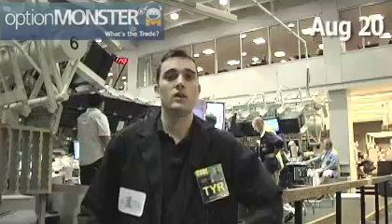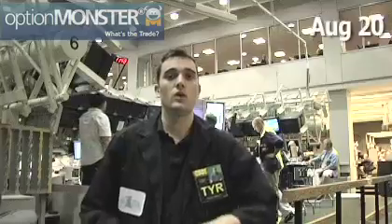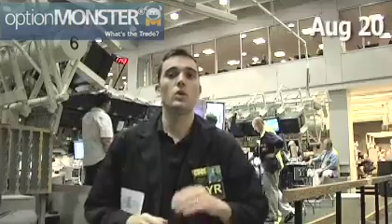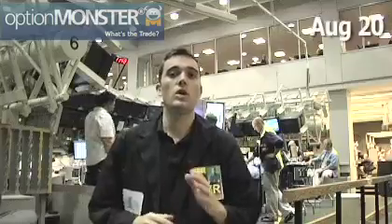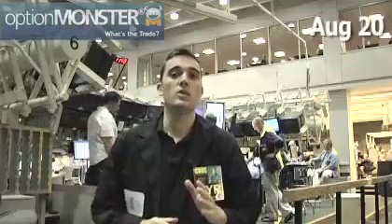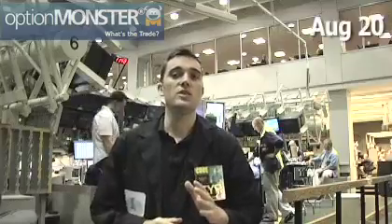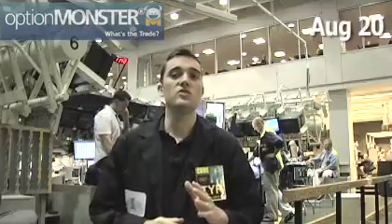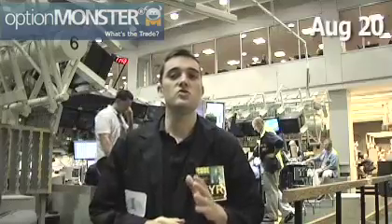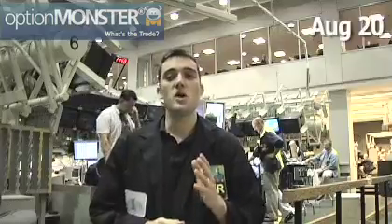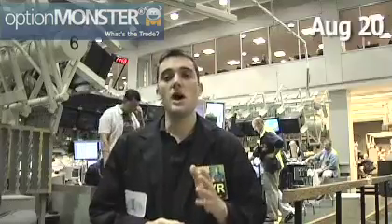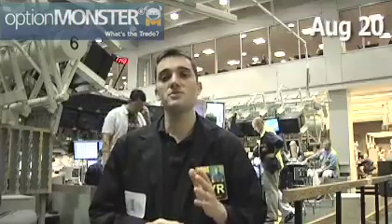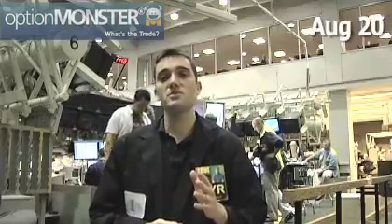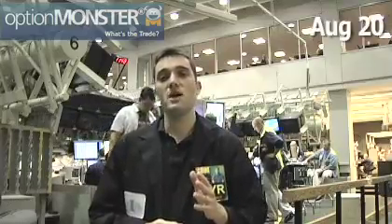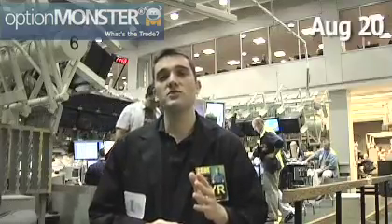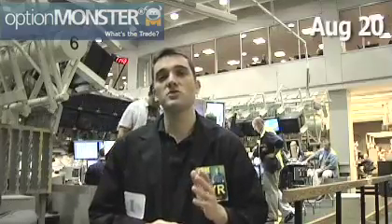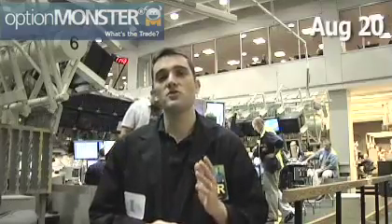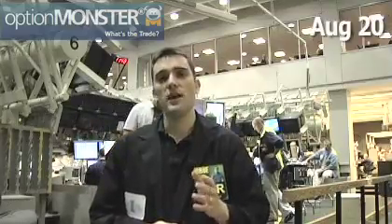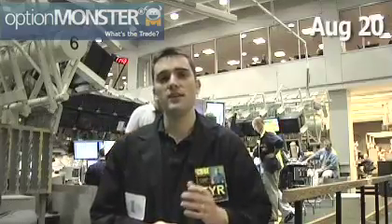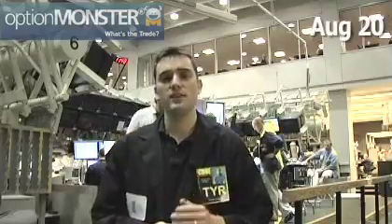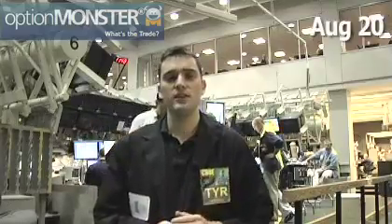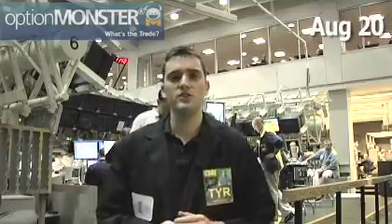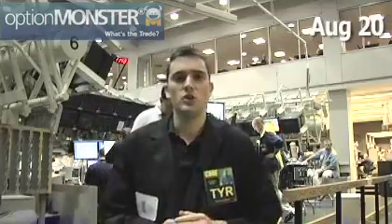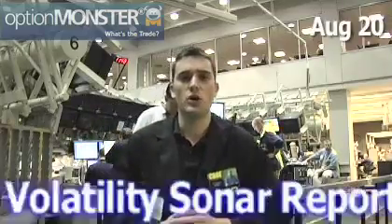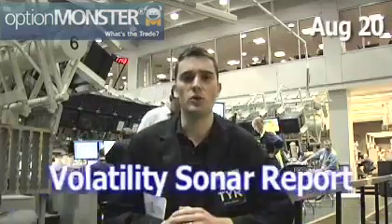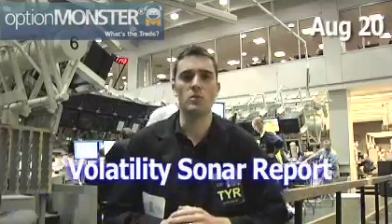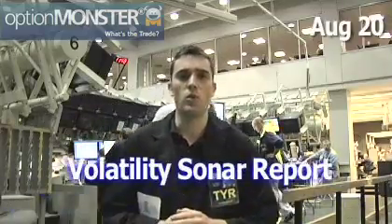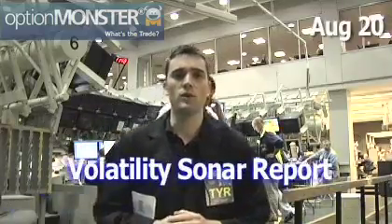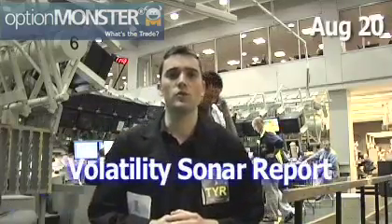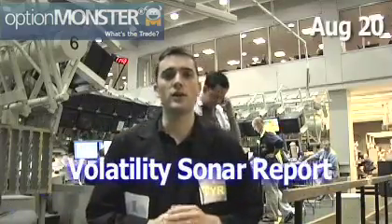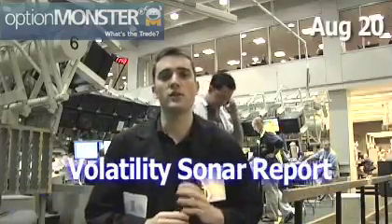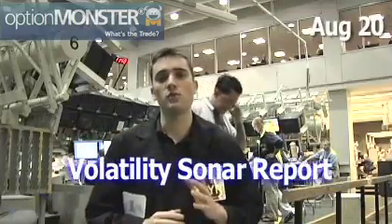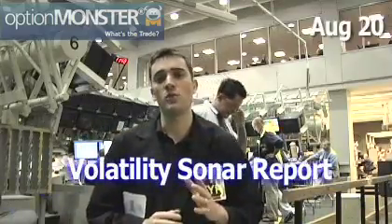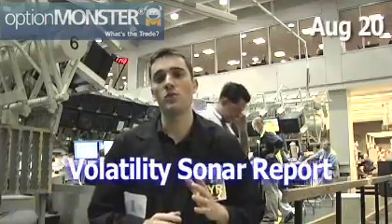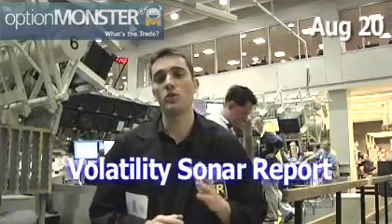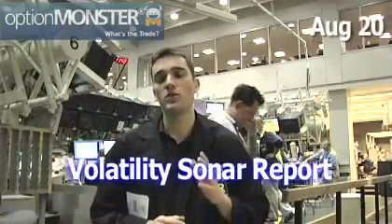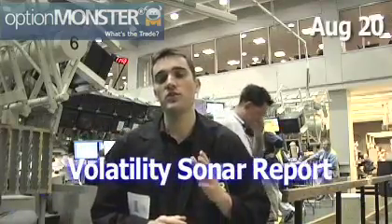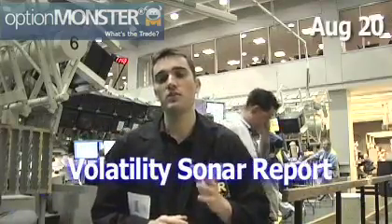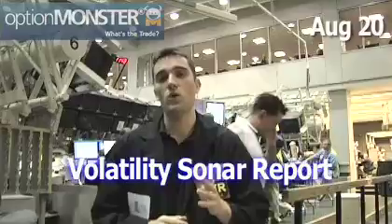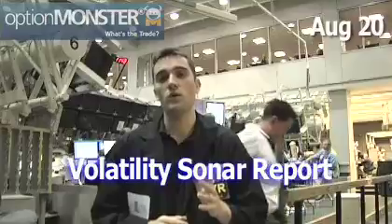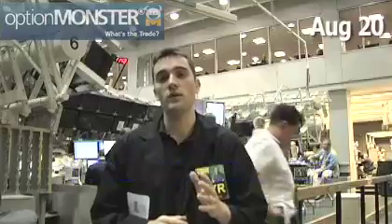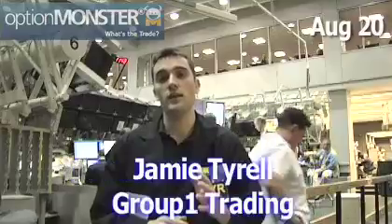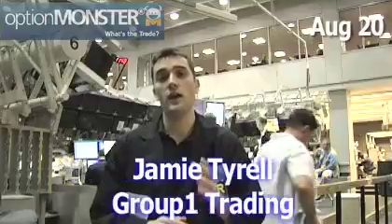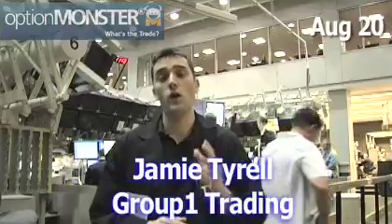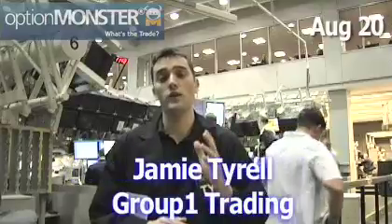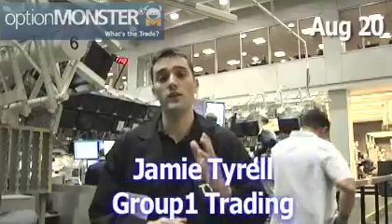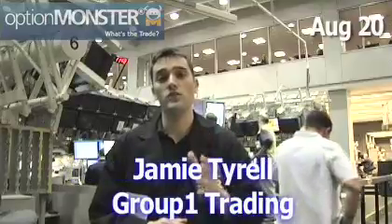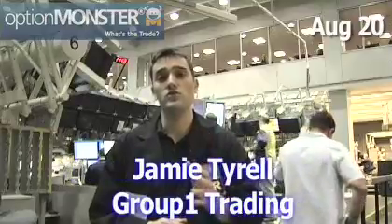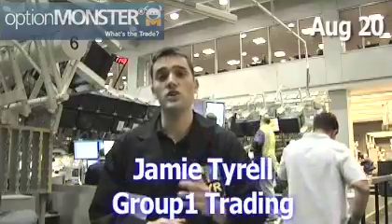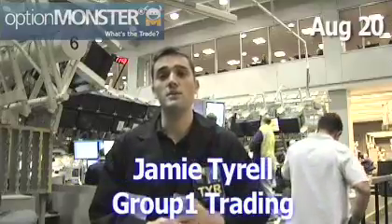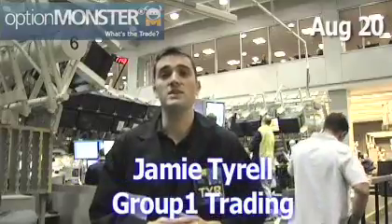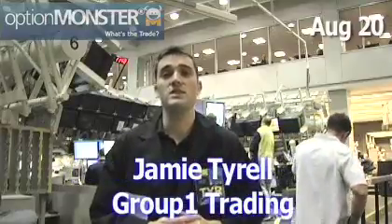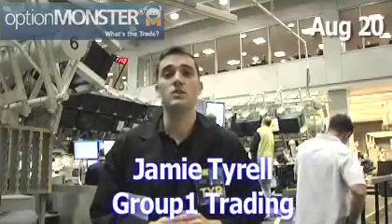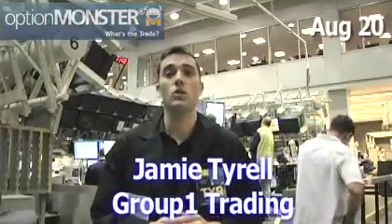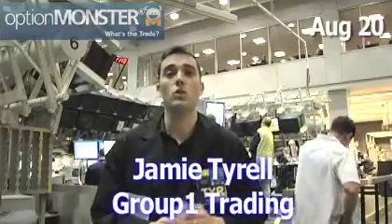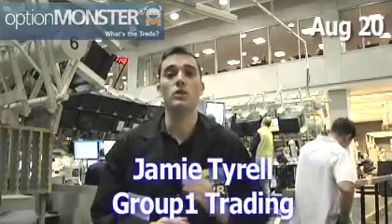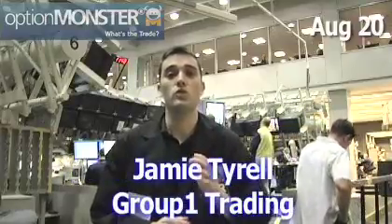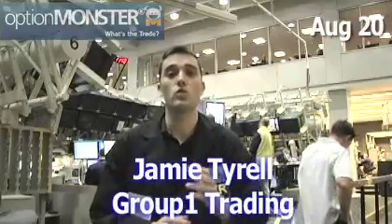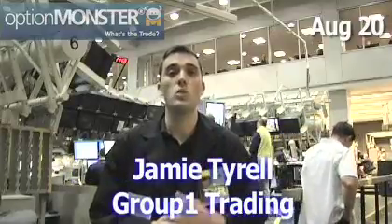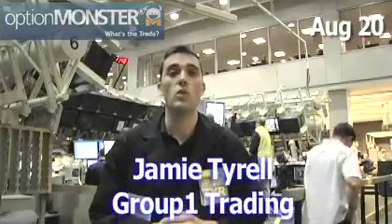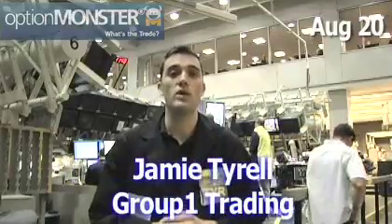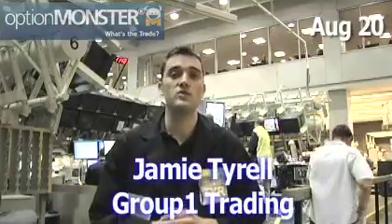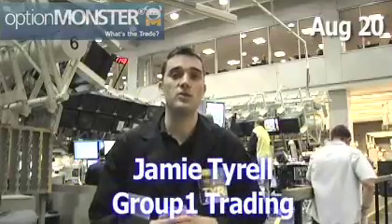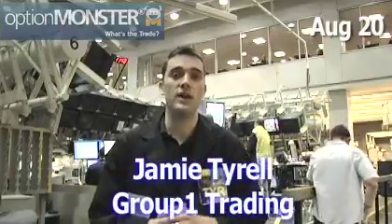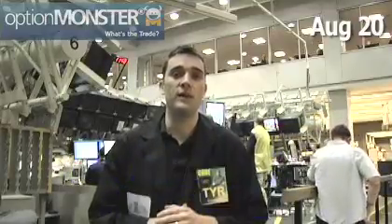Welcome, this is your Option Monster Volatility Sonar Report, directly from the floor of the CBOE. This is Jamie Tirol with Group One Trading.